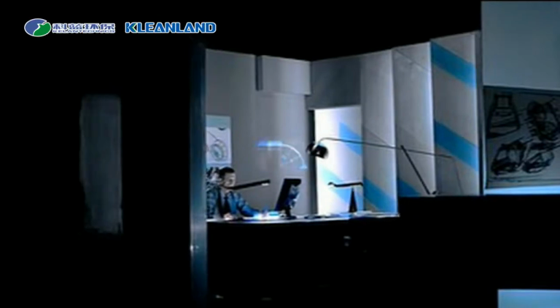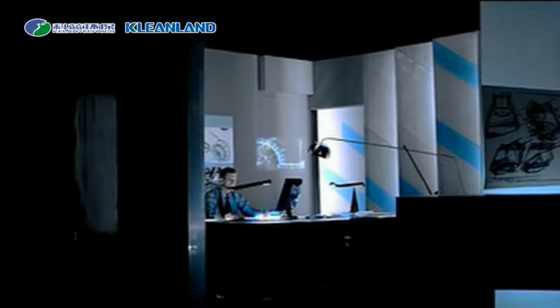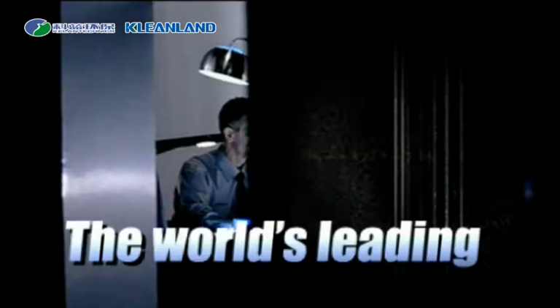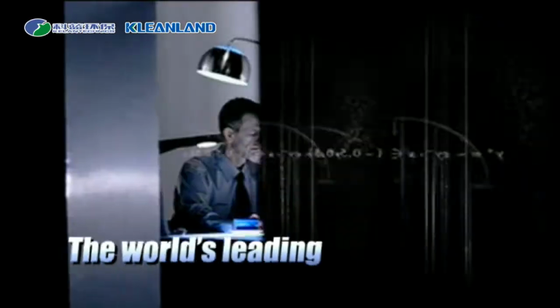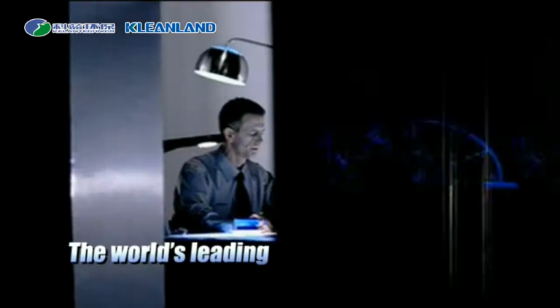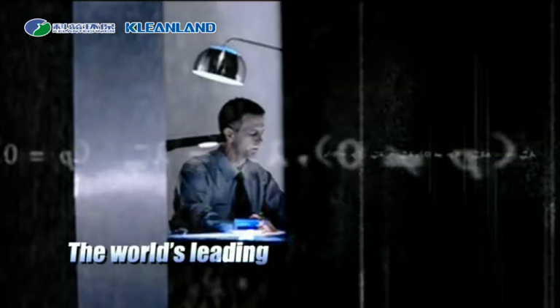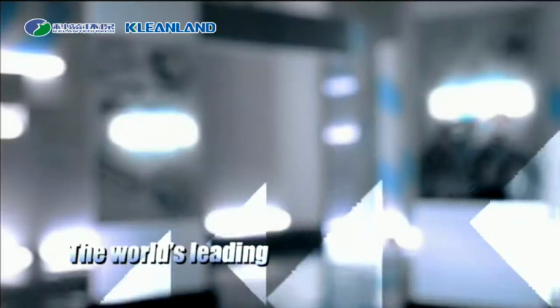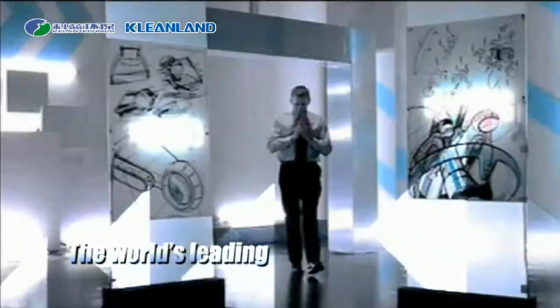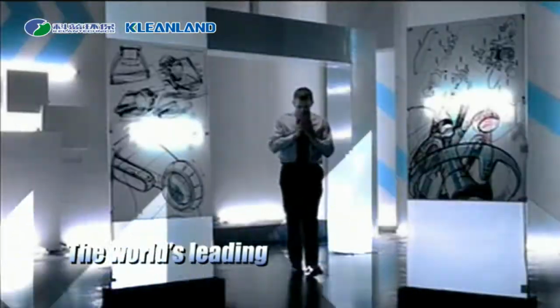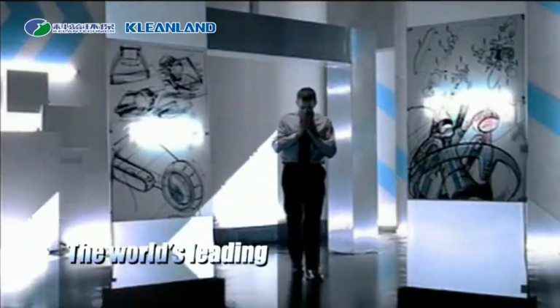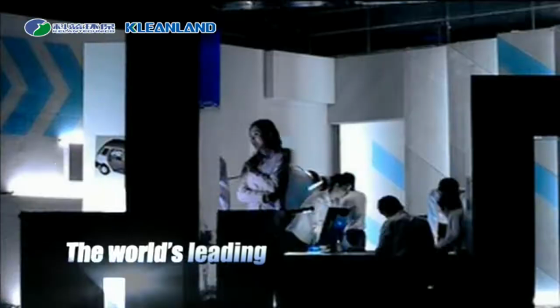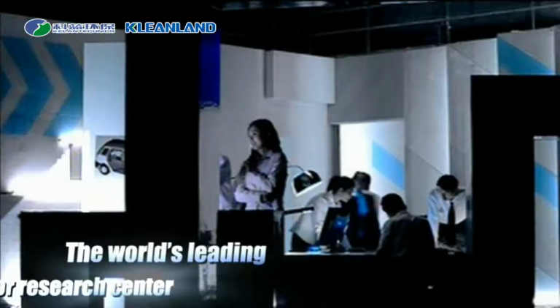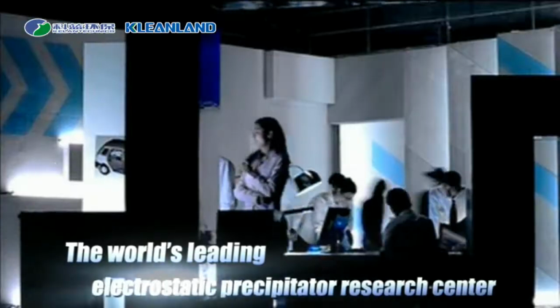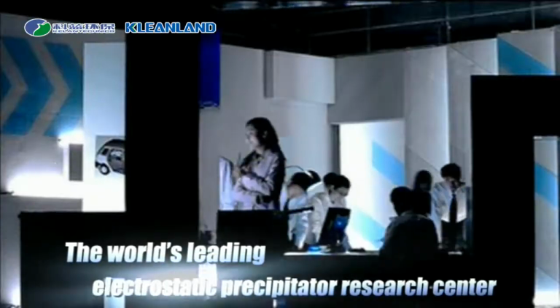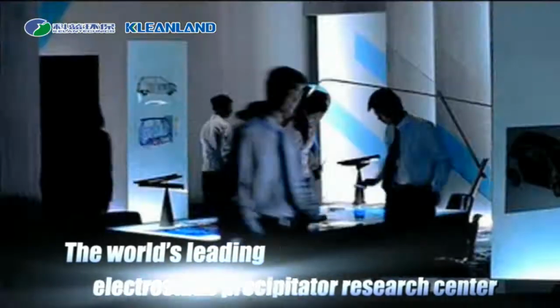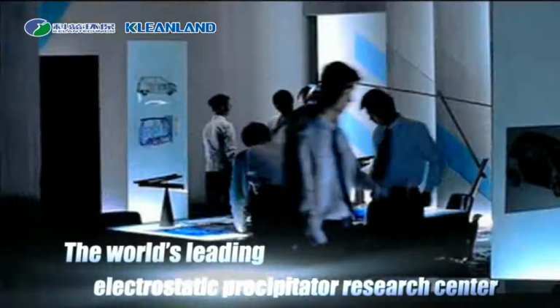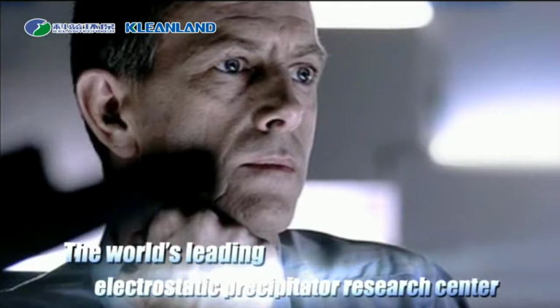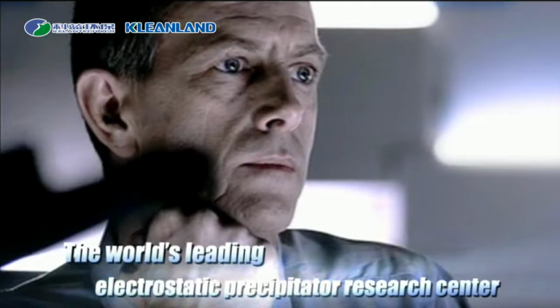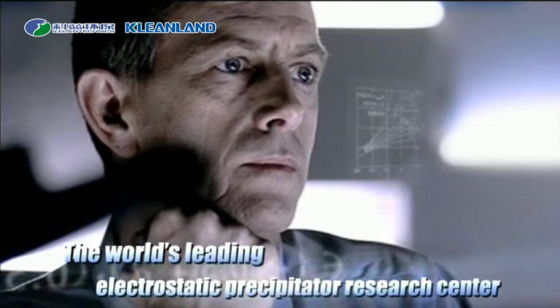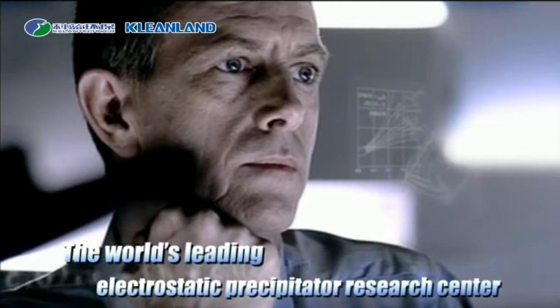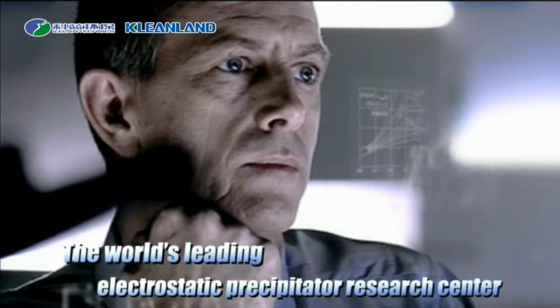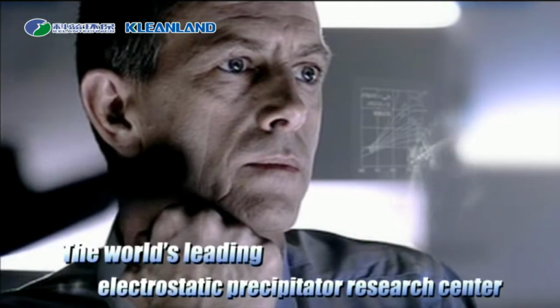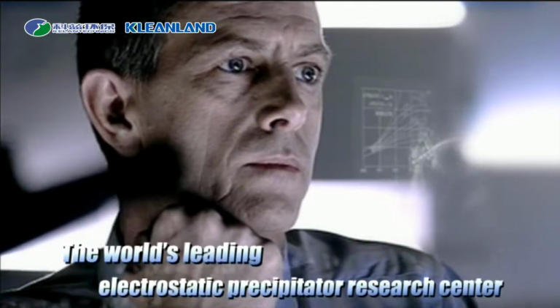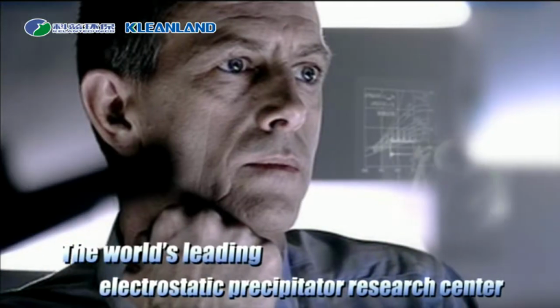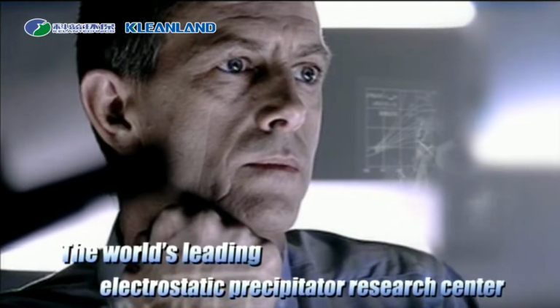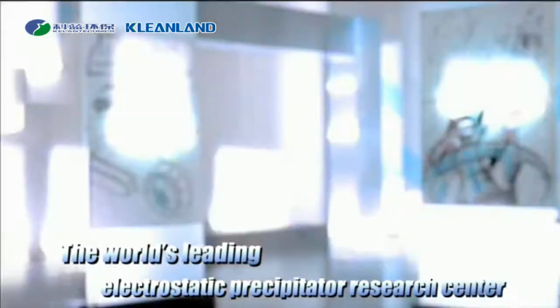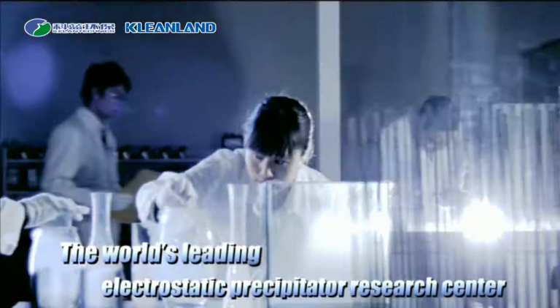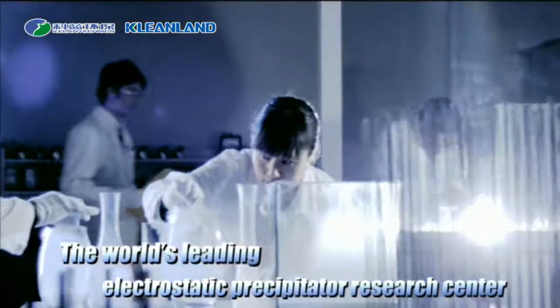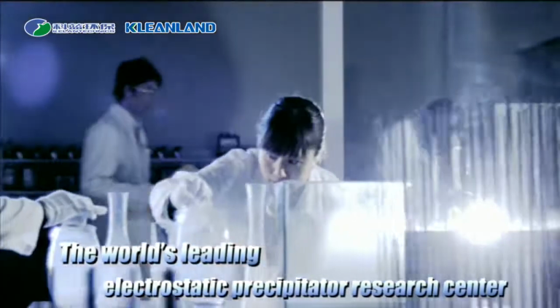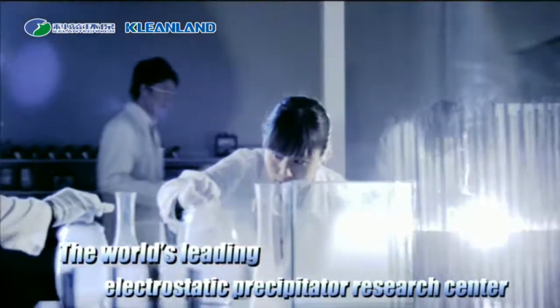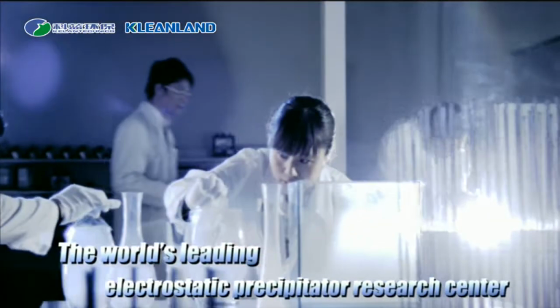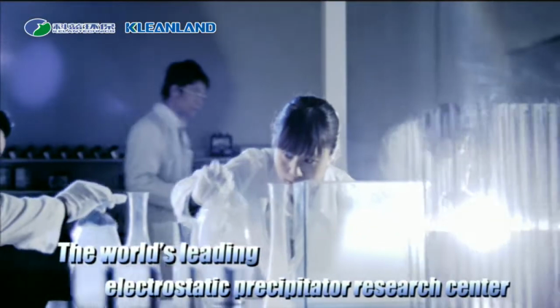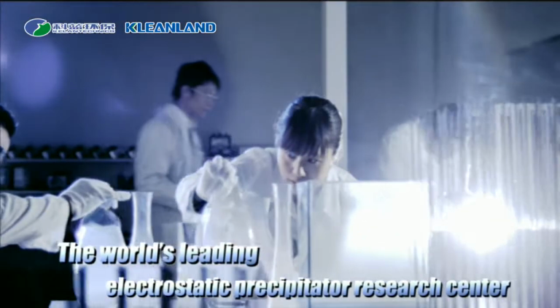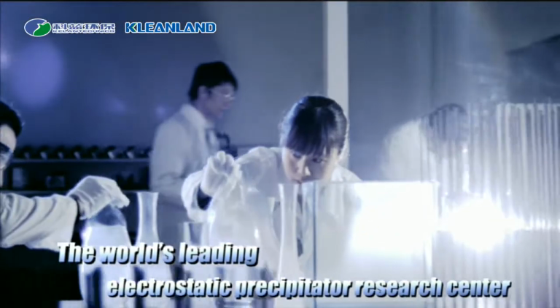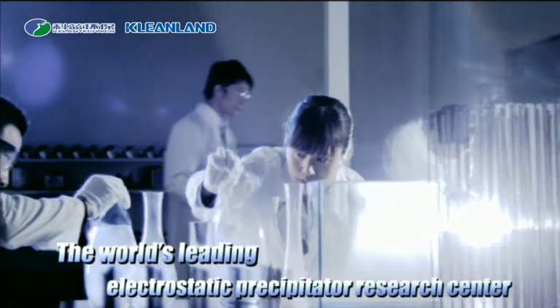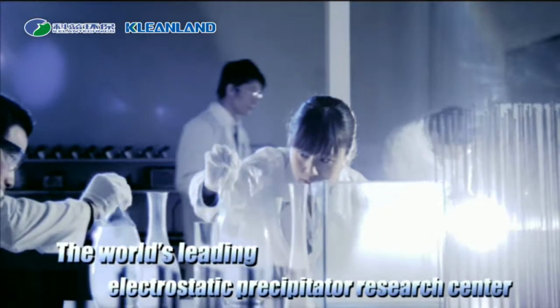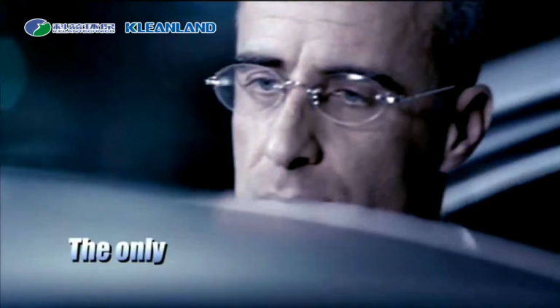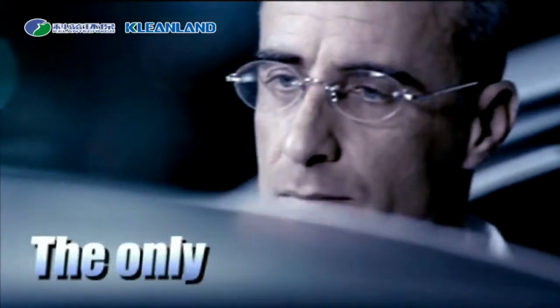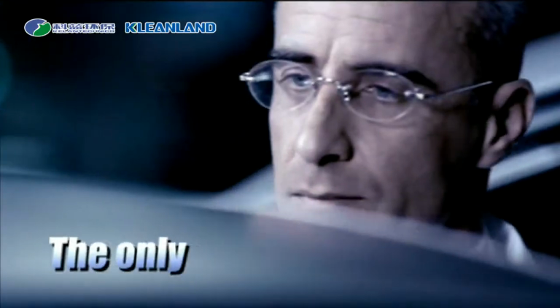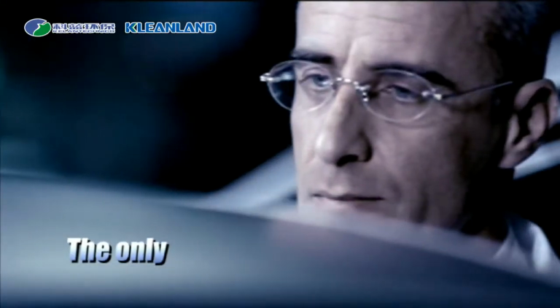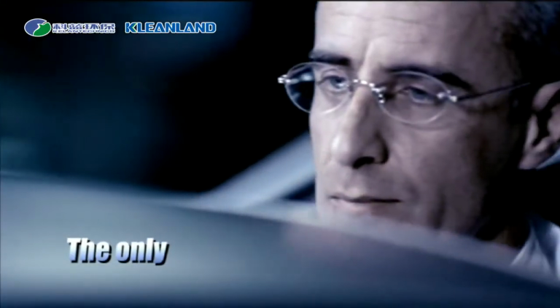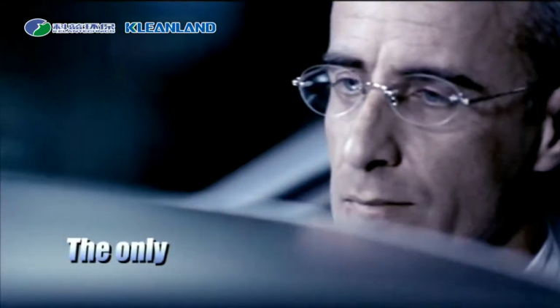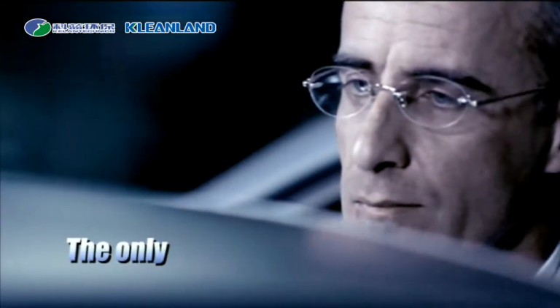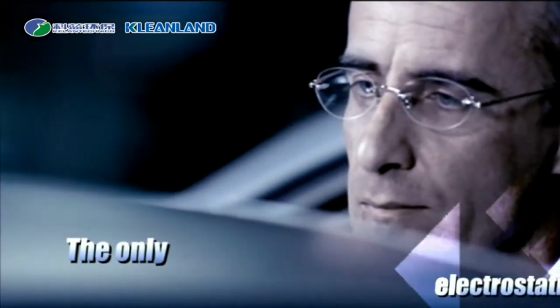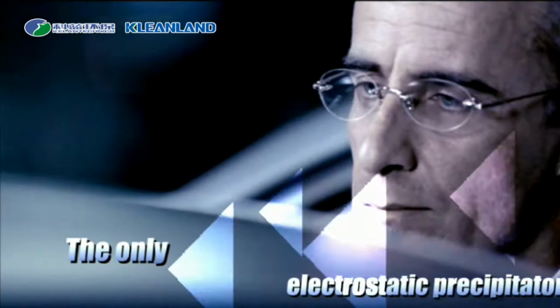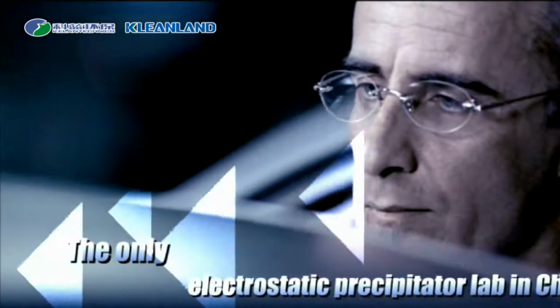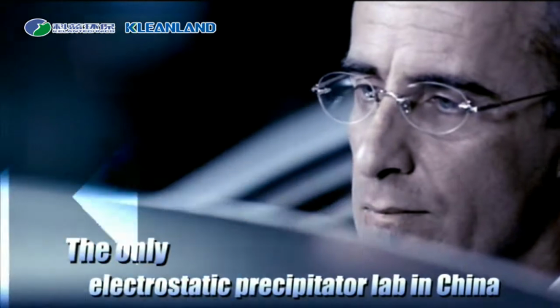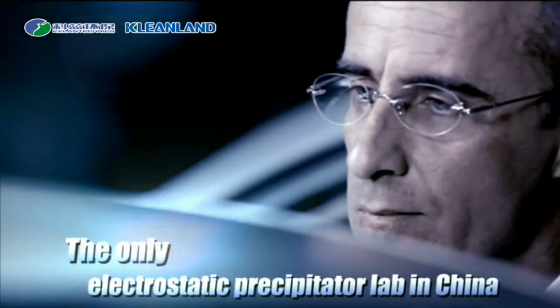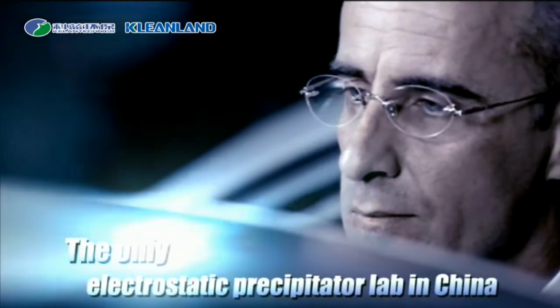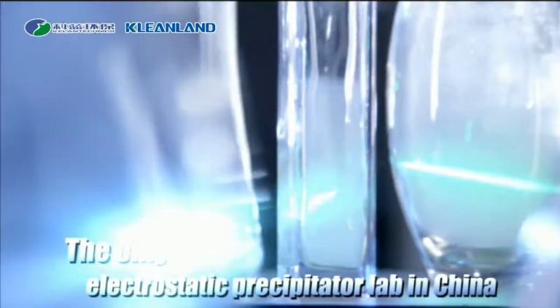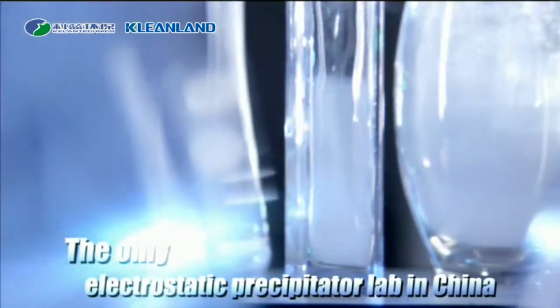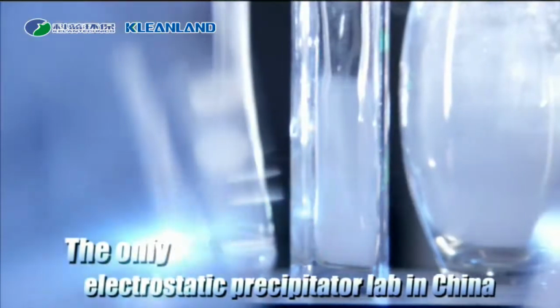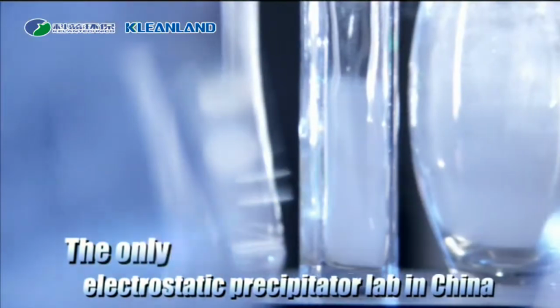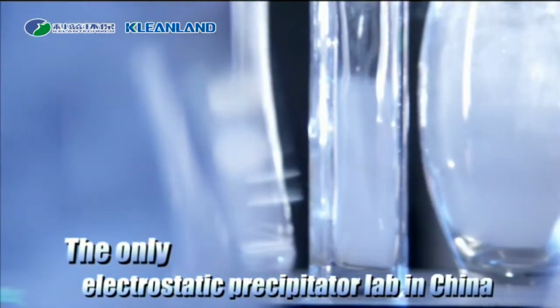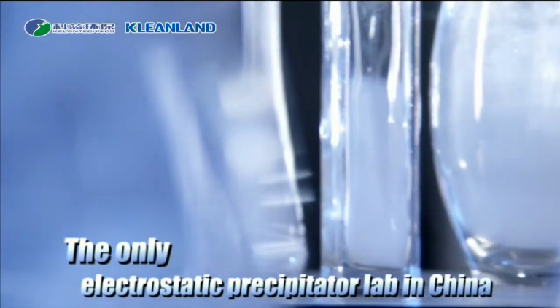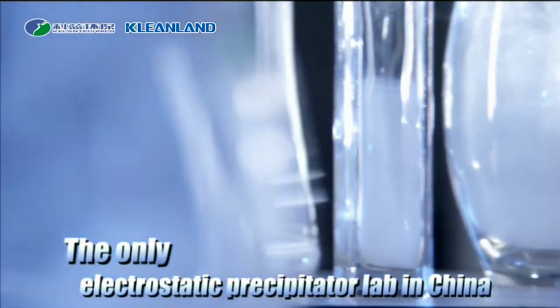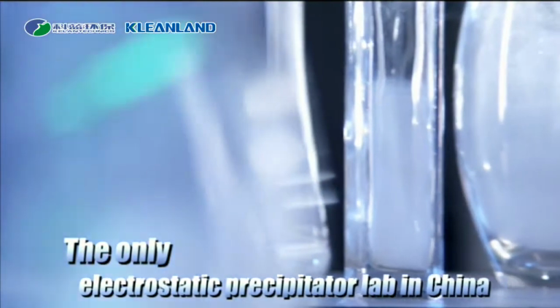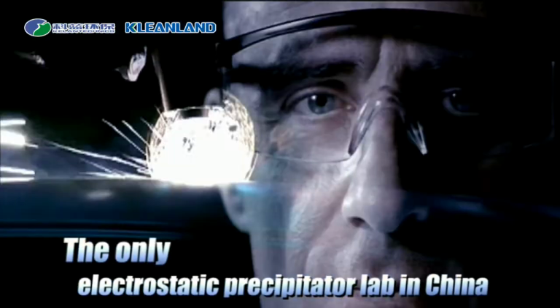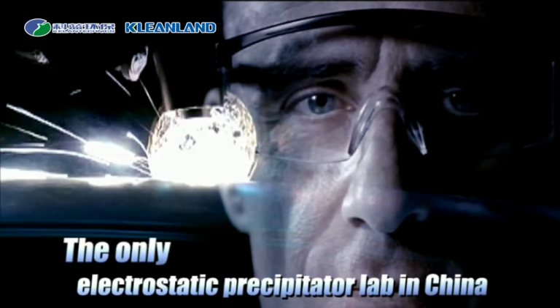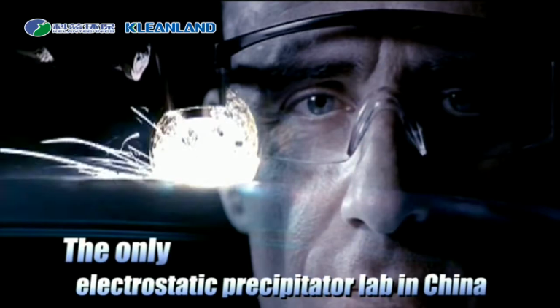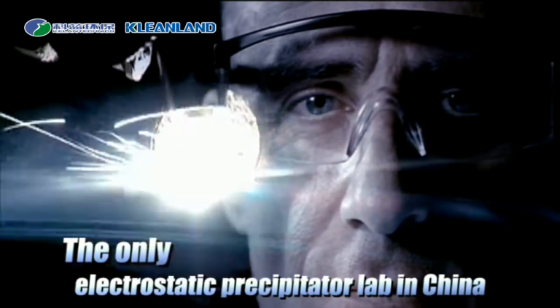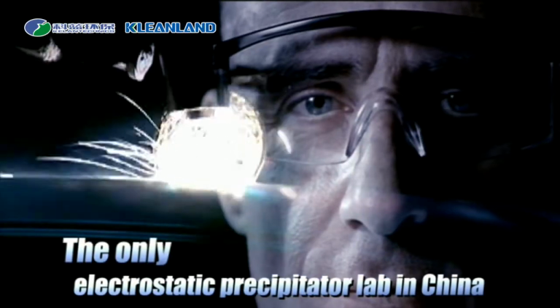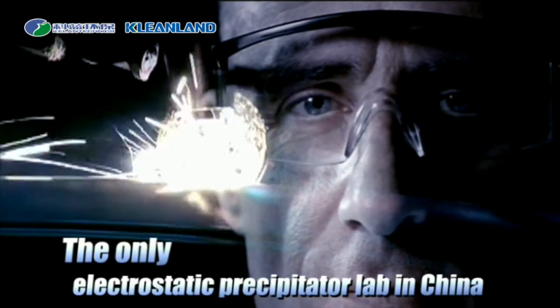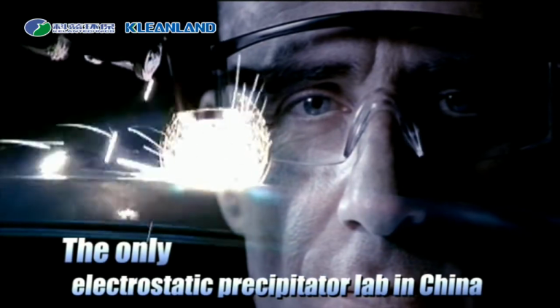The world's leading electrostatic precipitator research center. The only electrostatic precipitator lab in China.